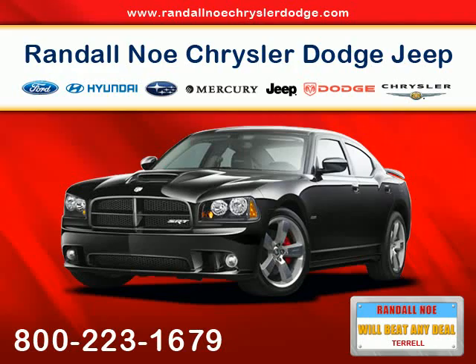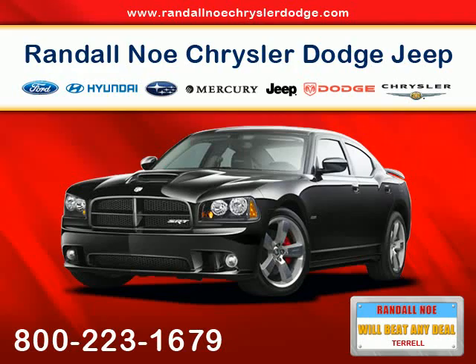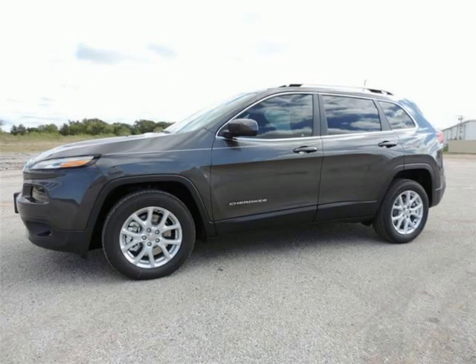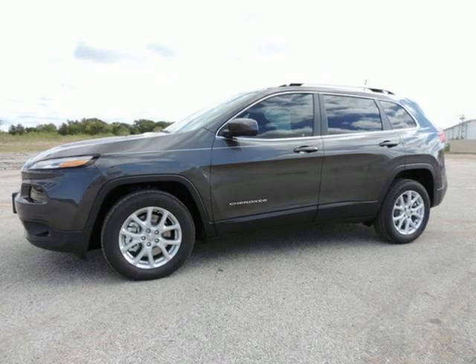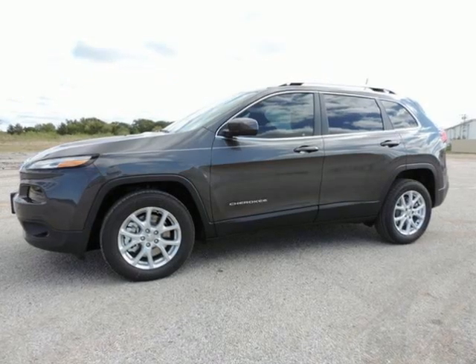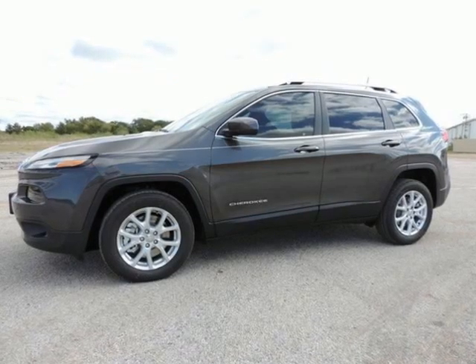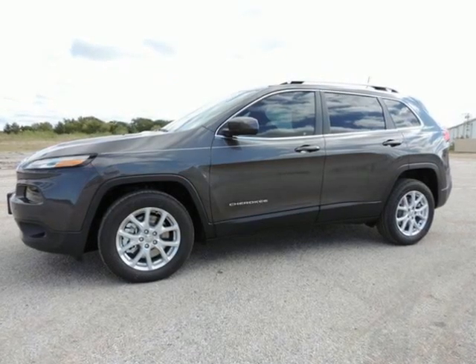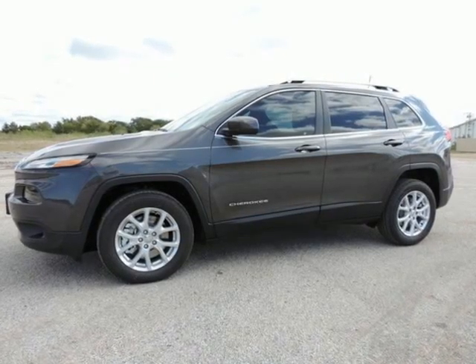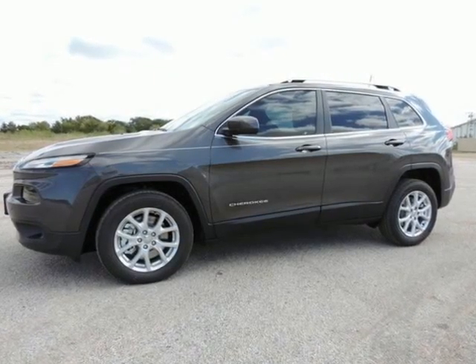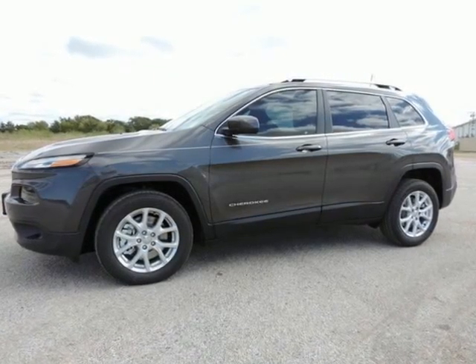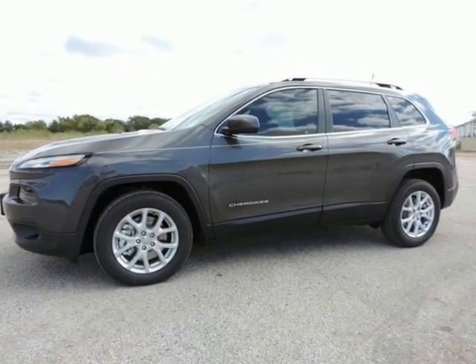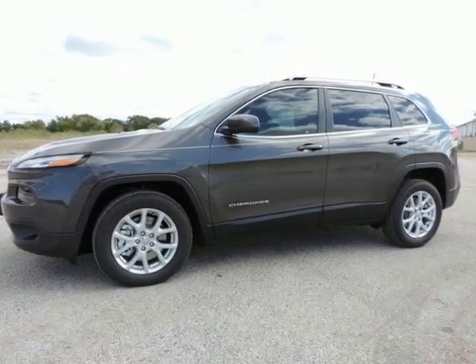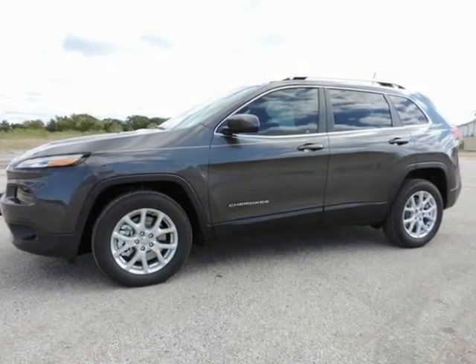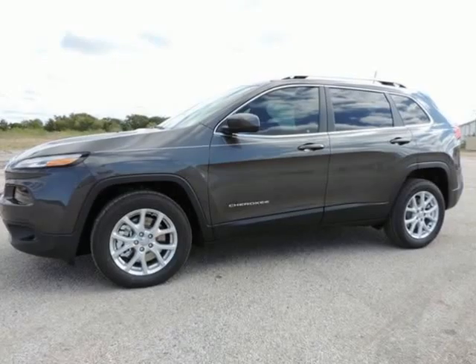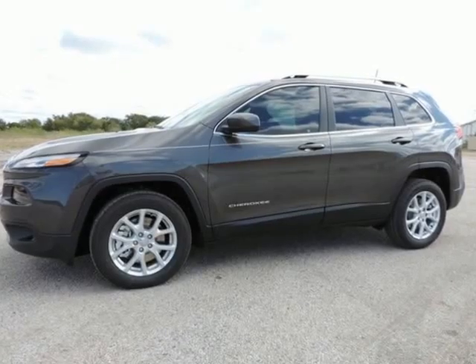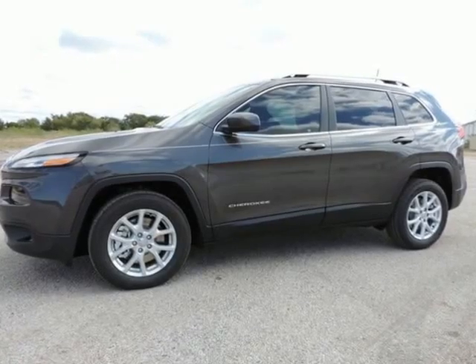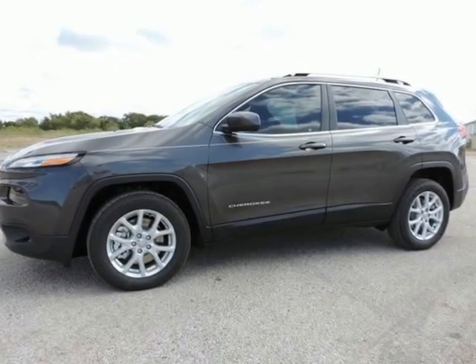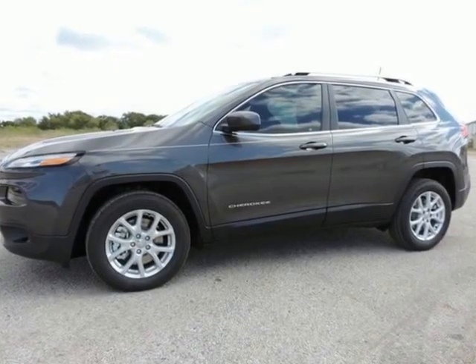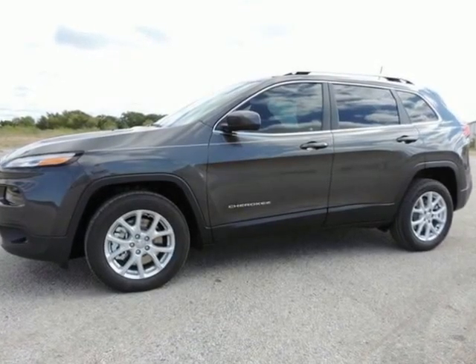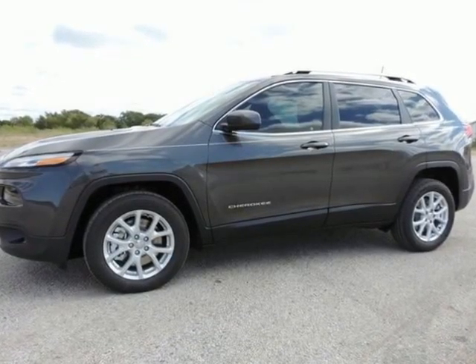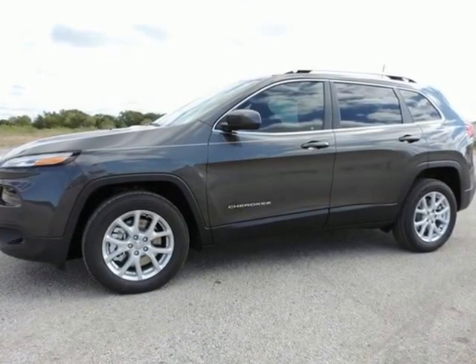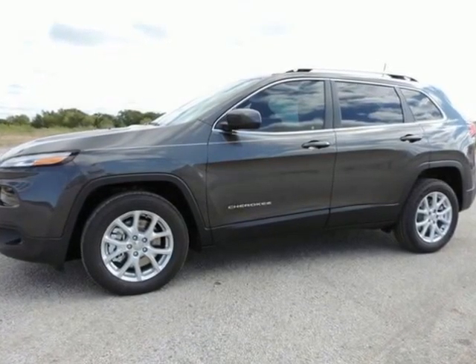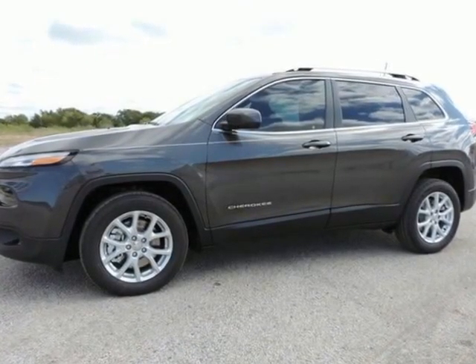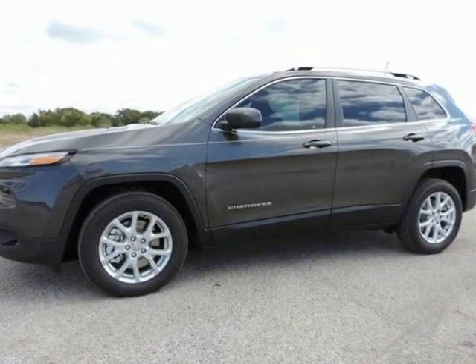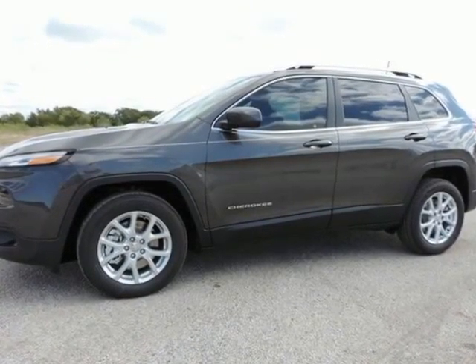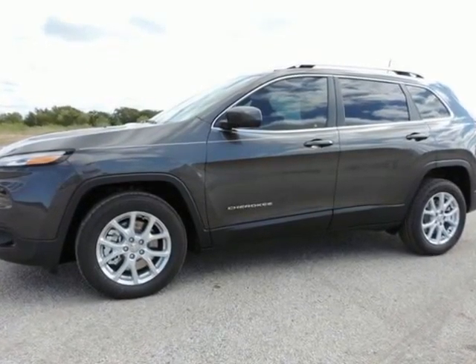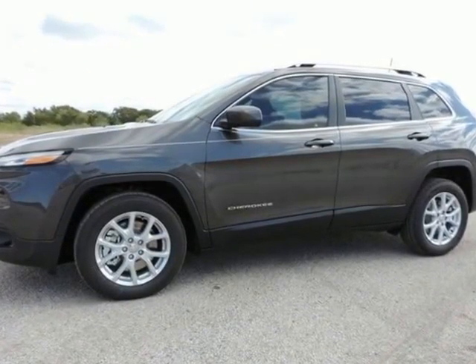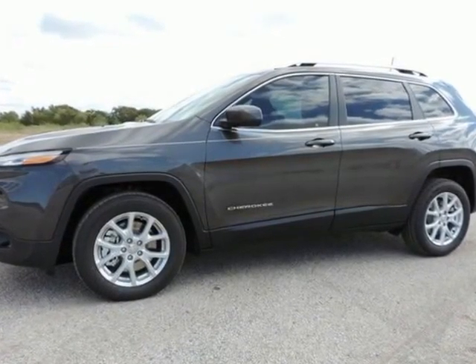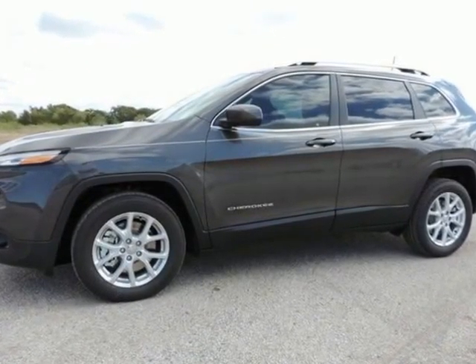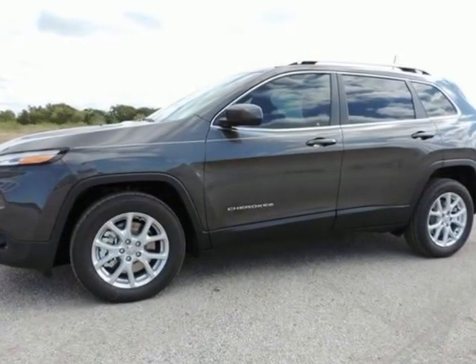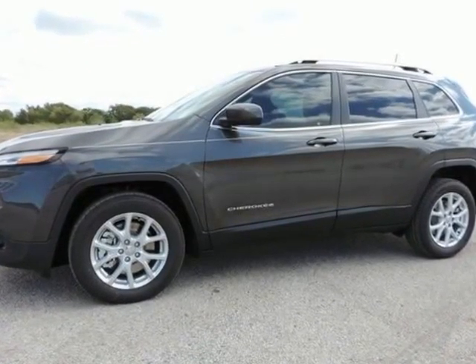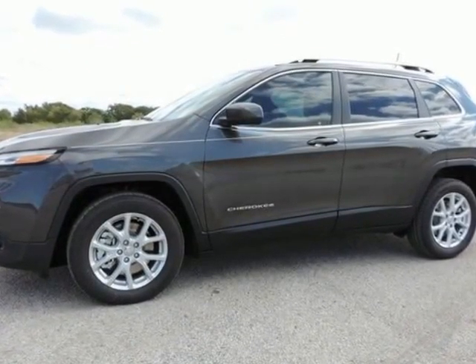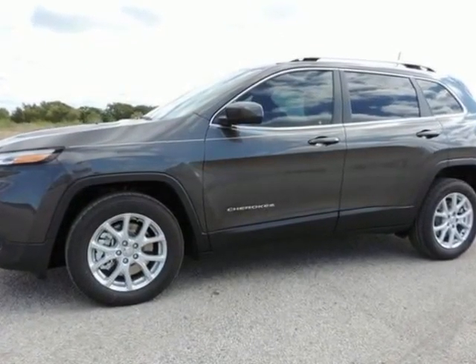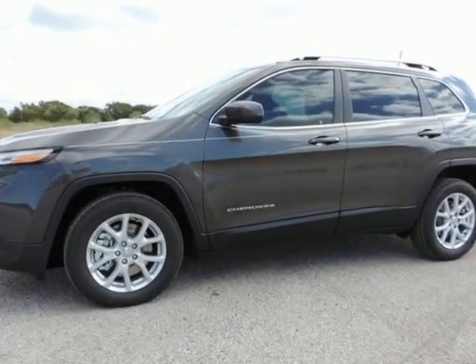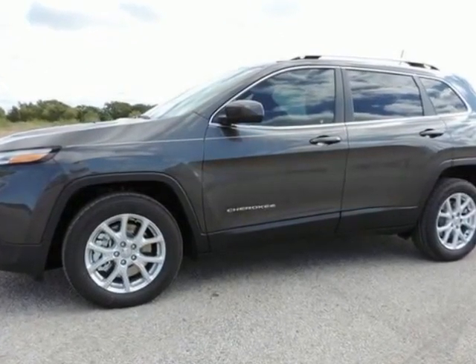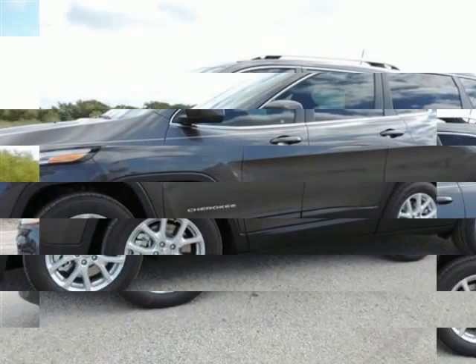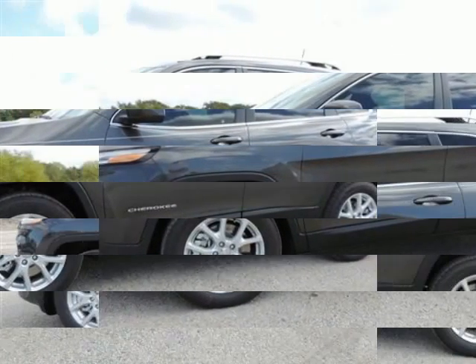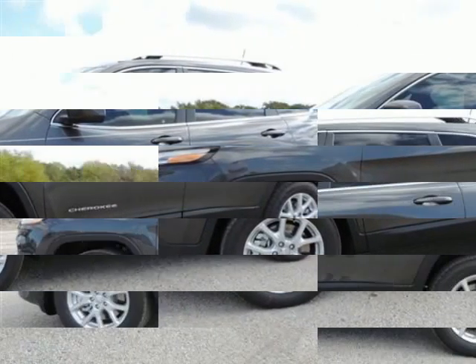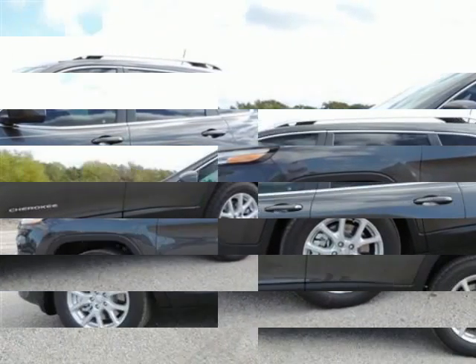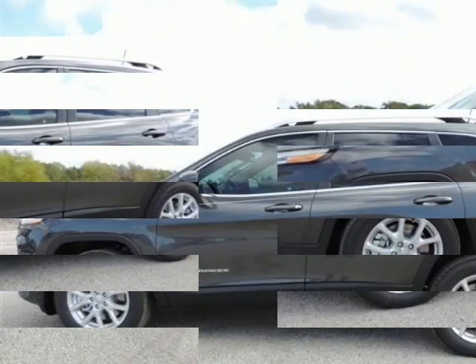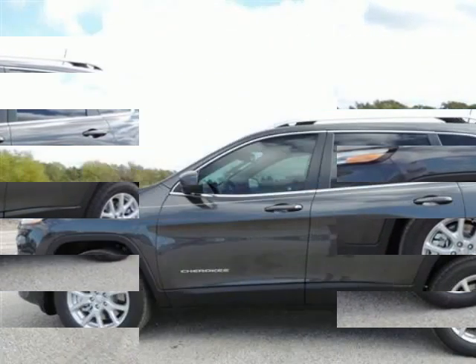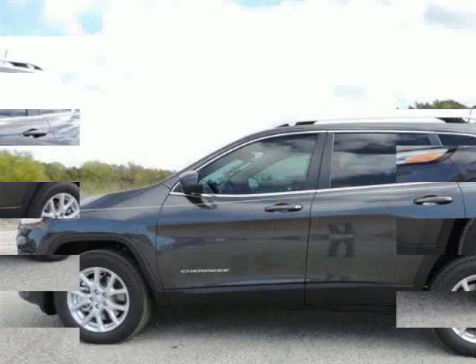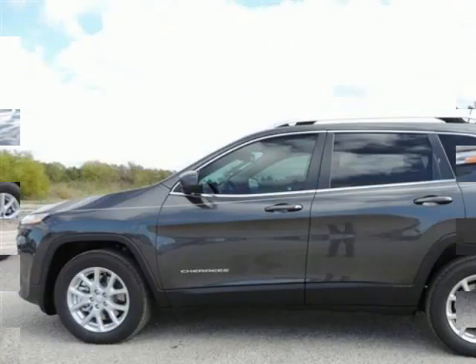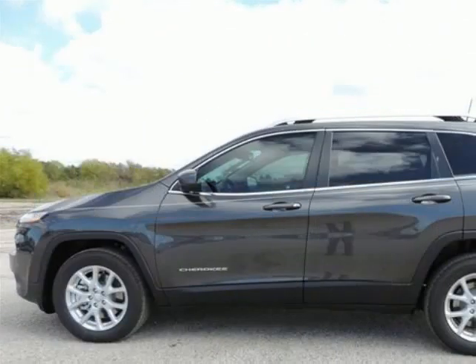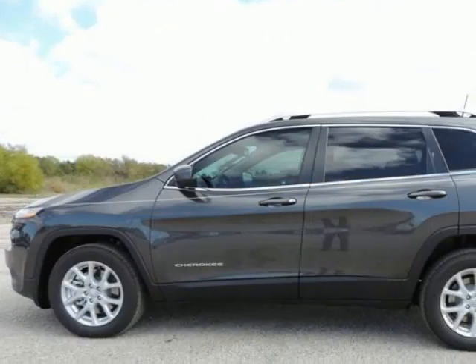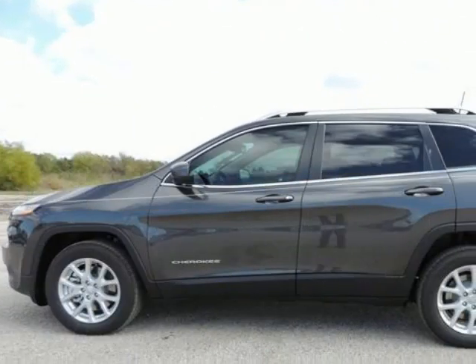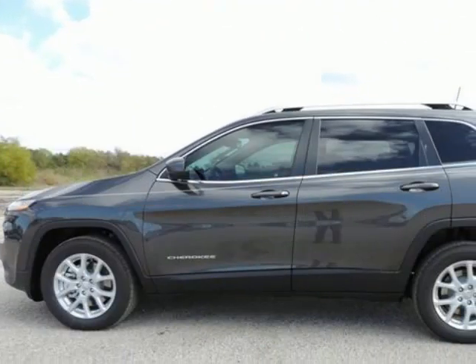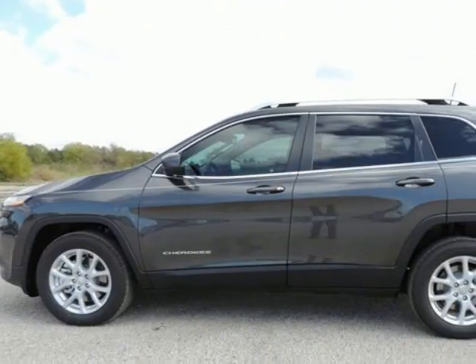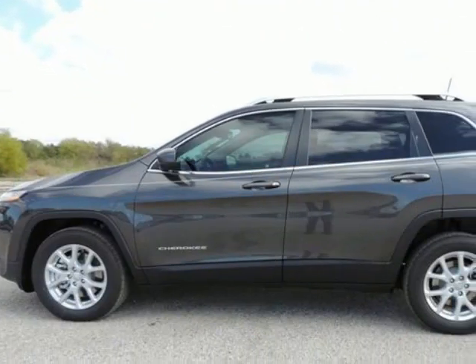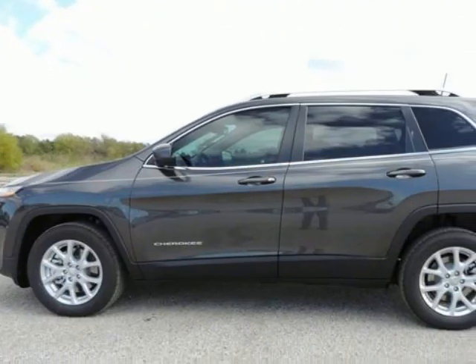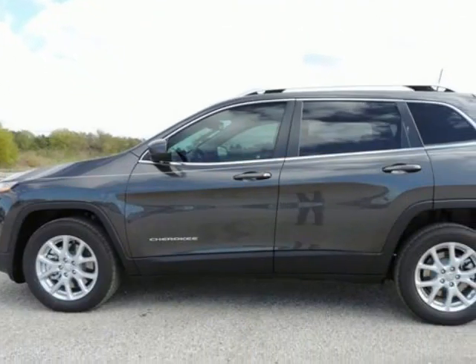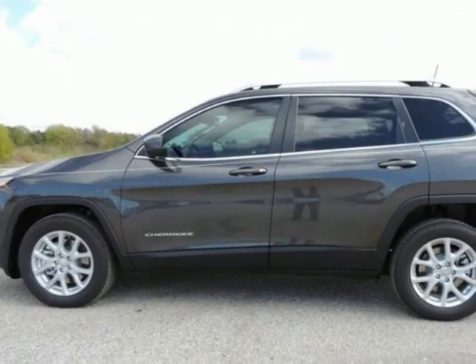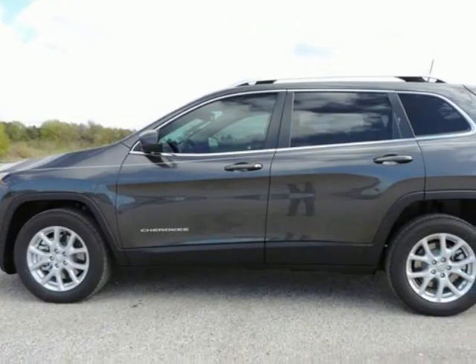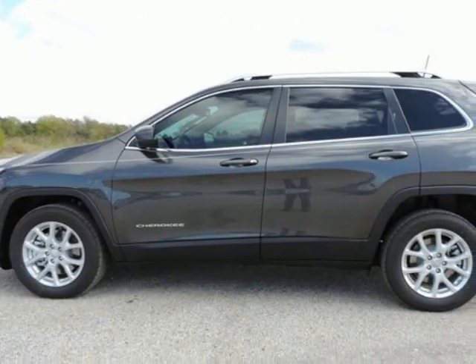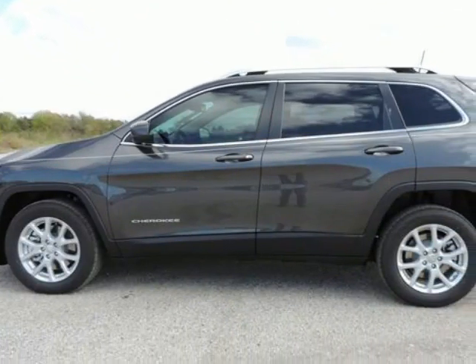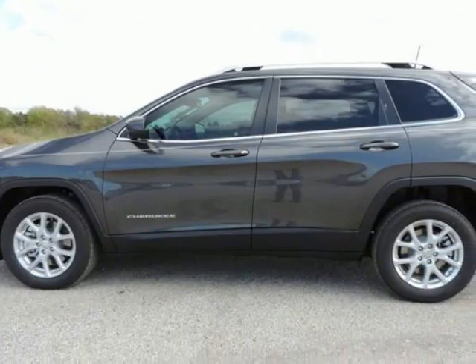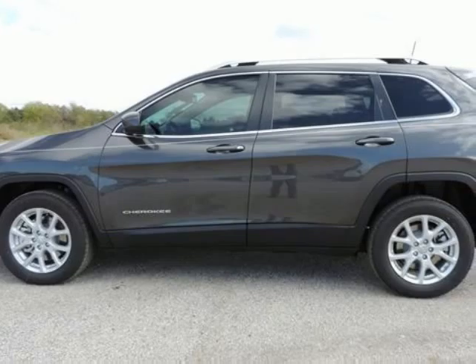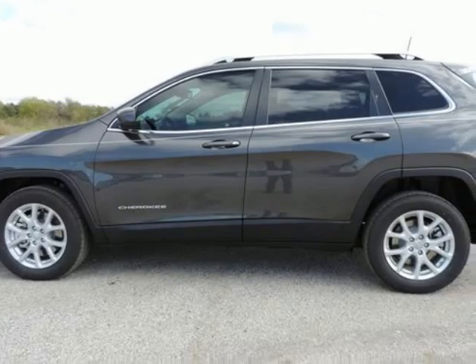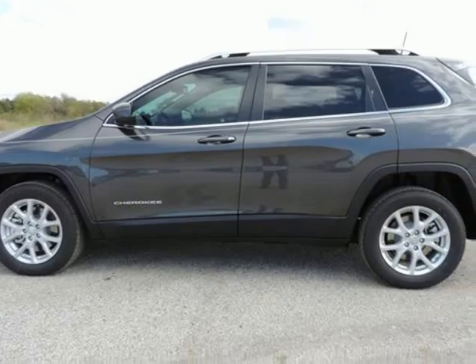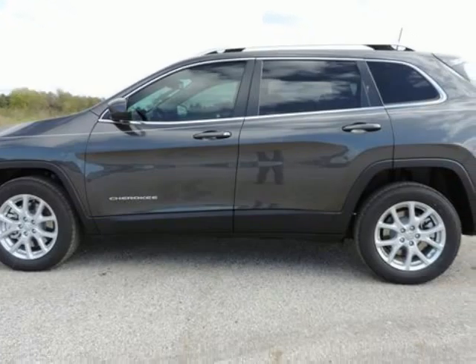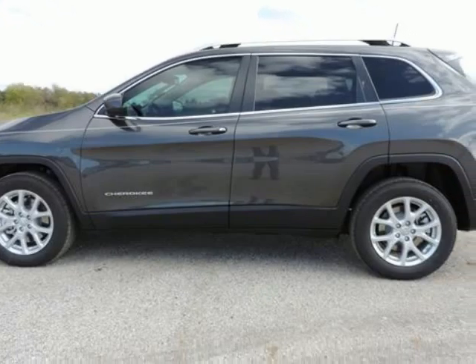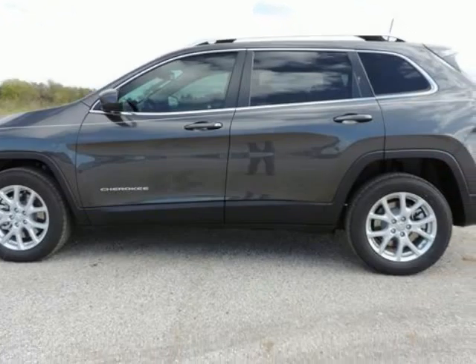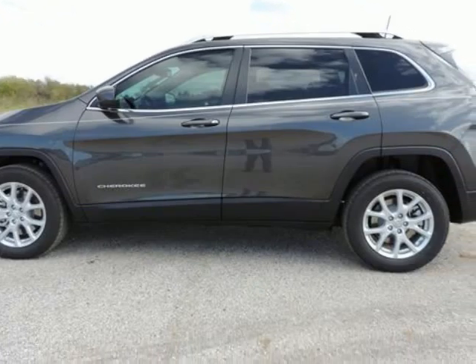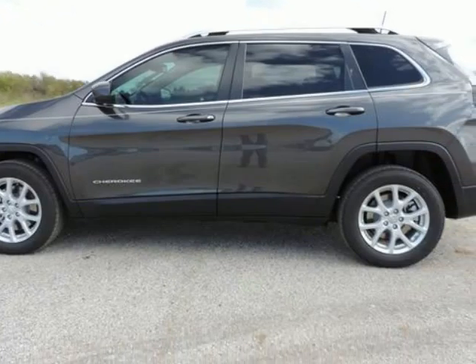Randall New Chrysler Dodge Jeep presents this 2016 Jeep Cherokee front-wheel drive 4-door Latitude, represented in granite.